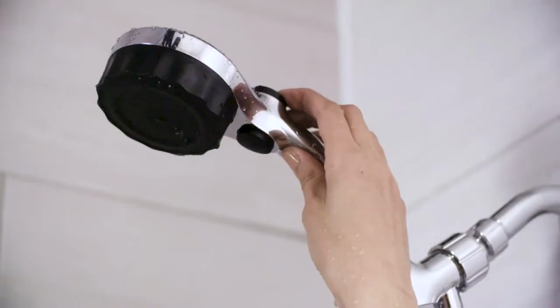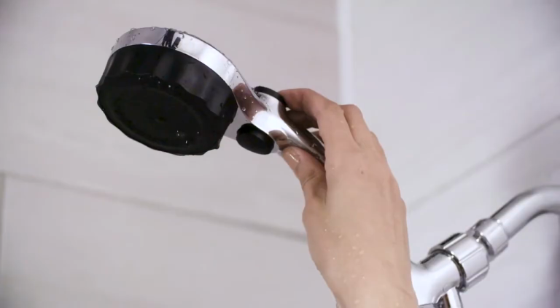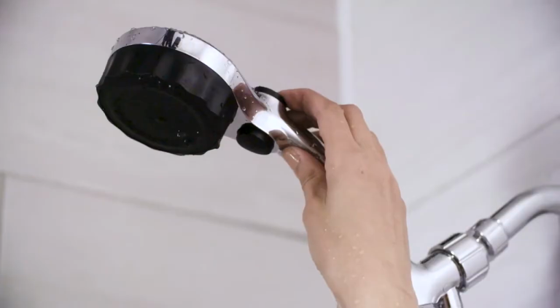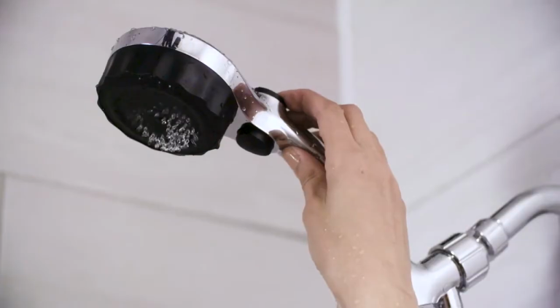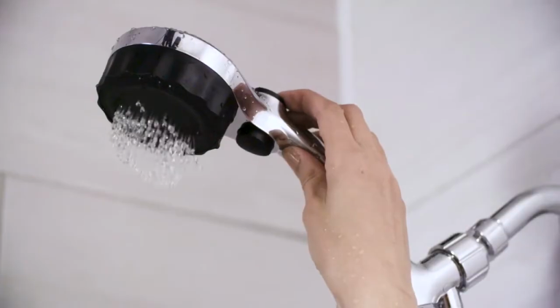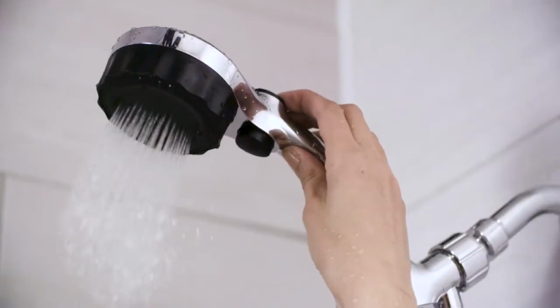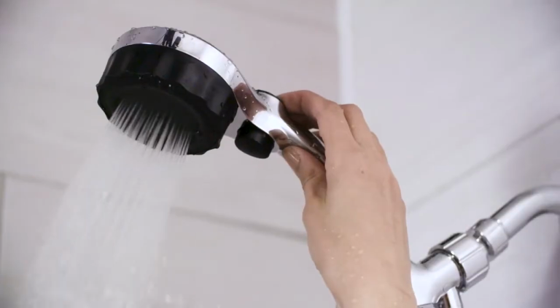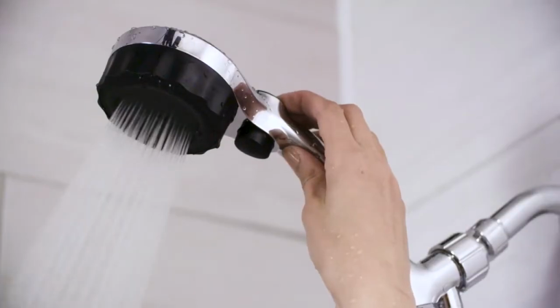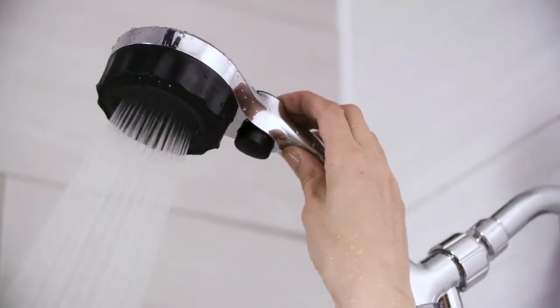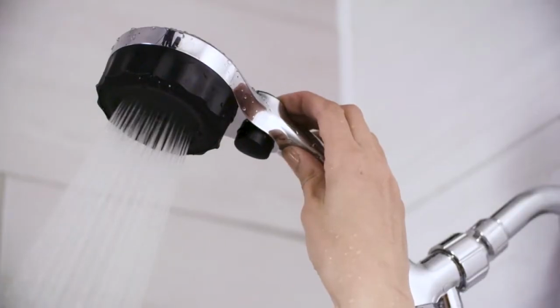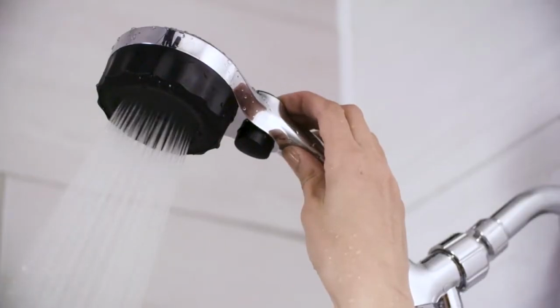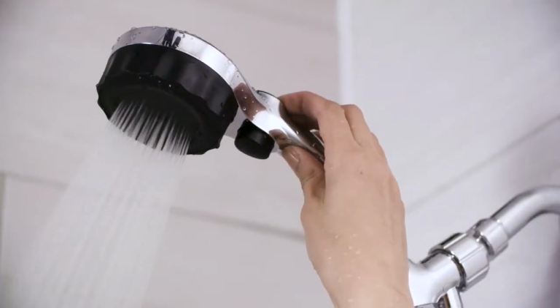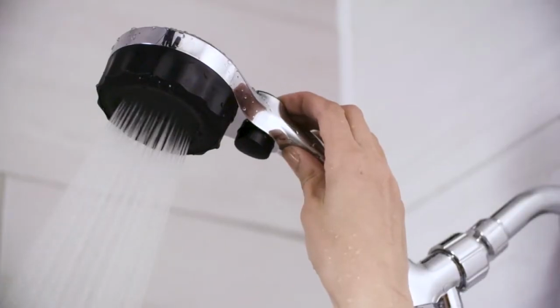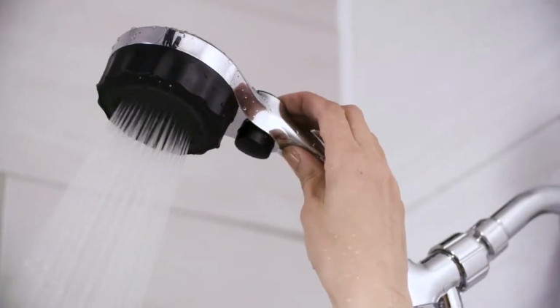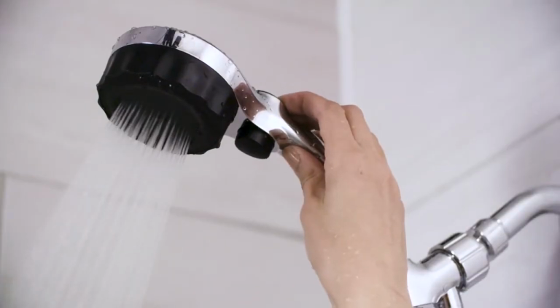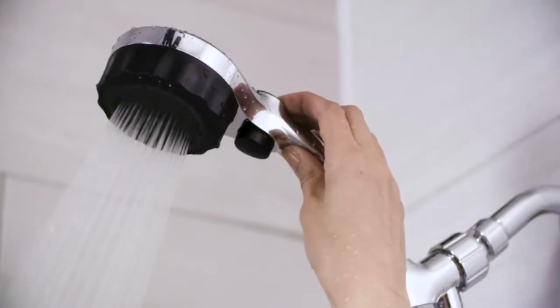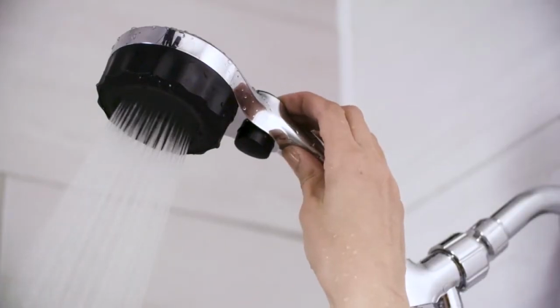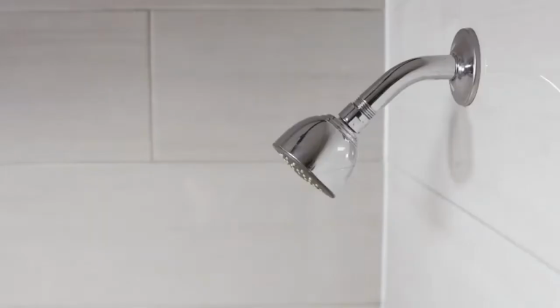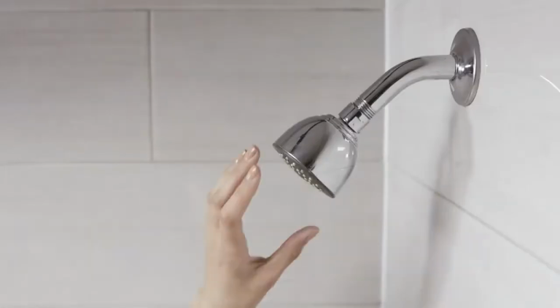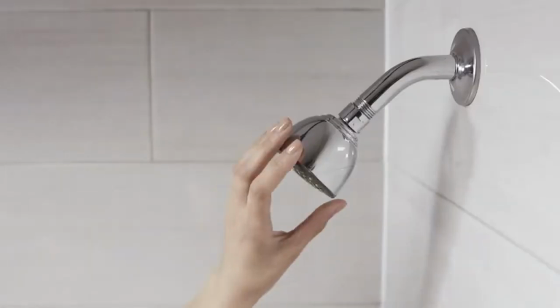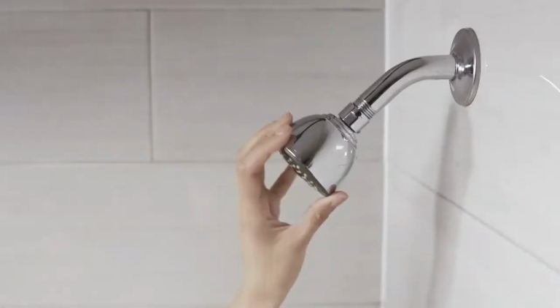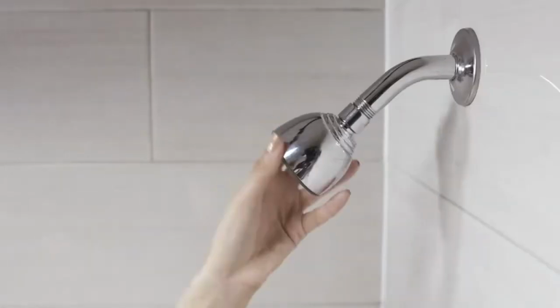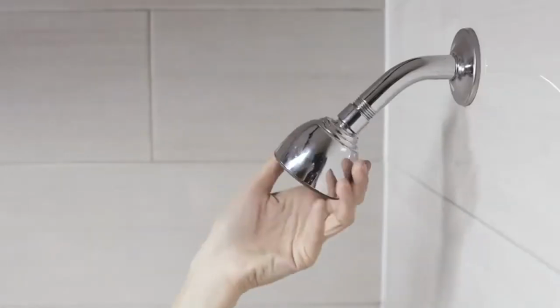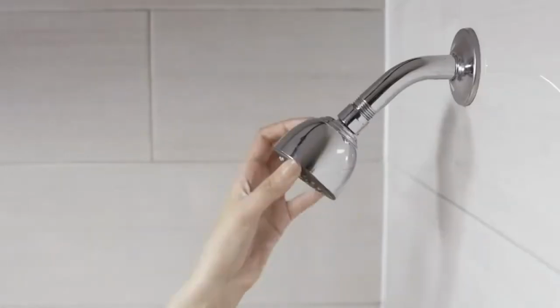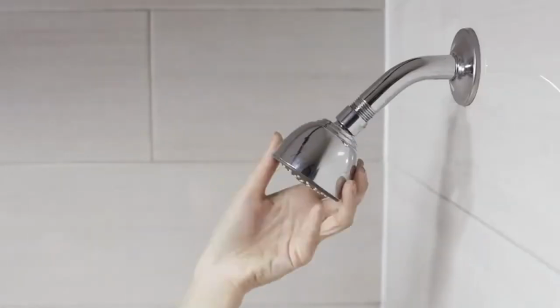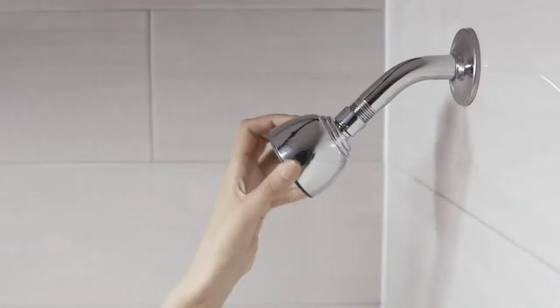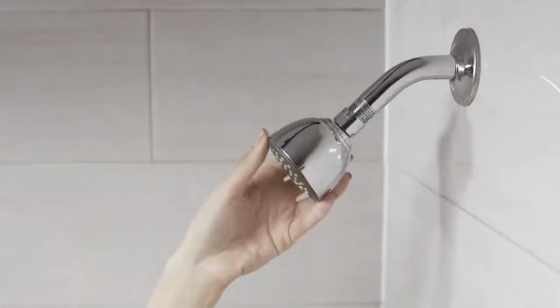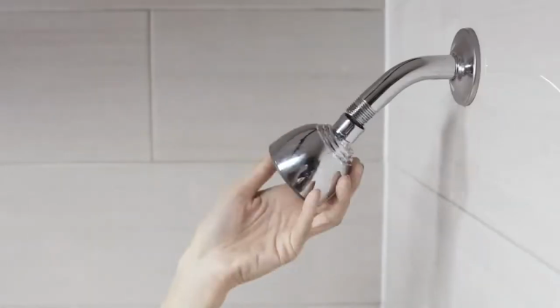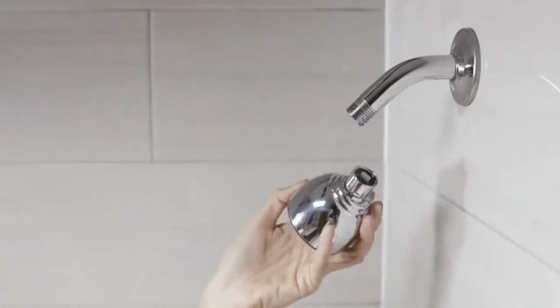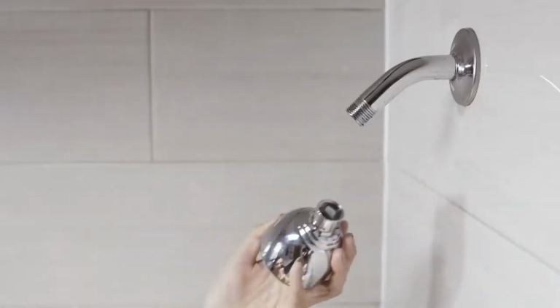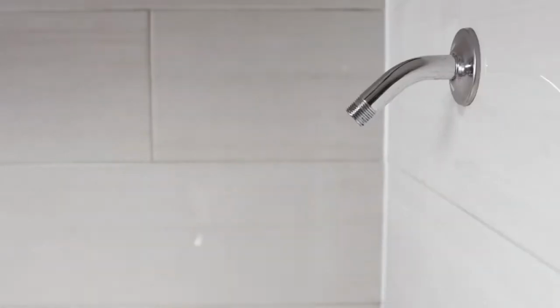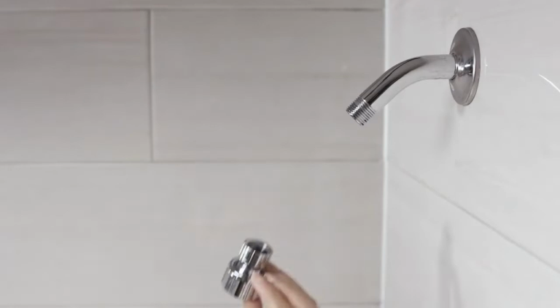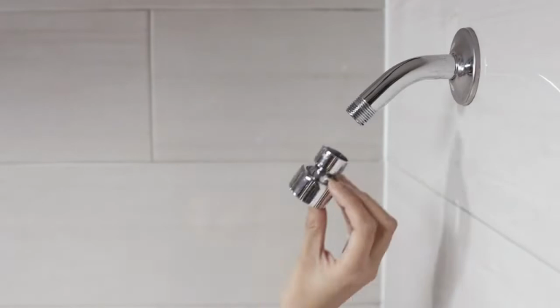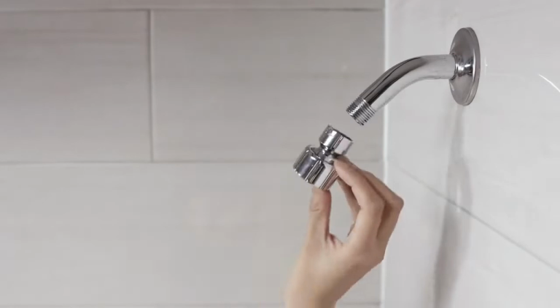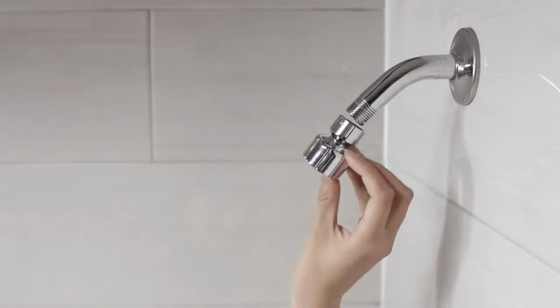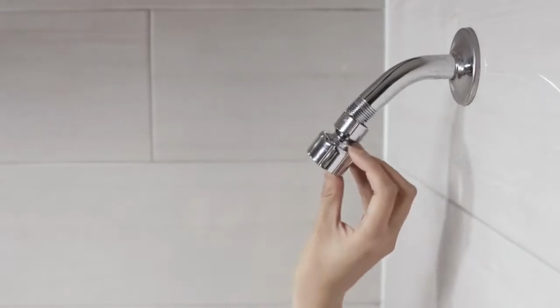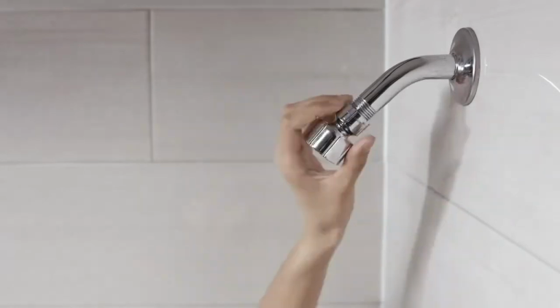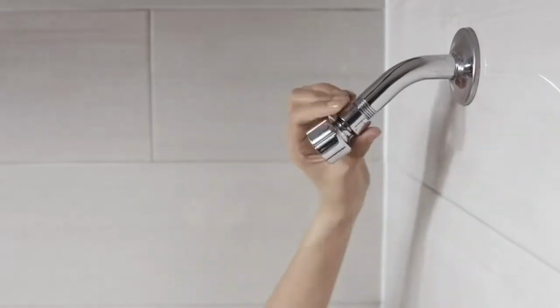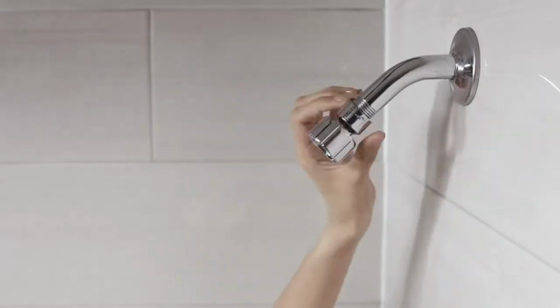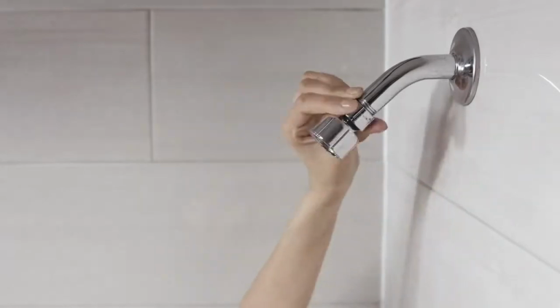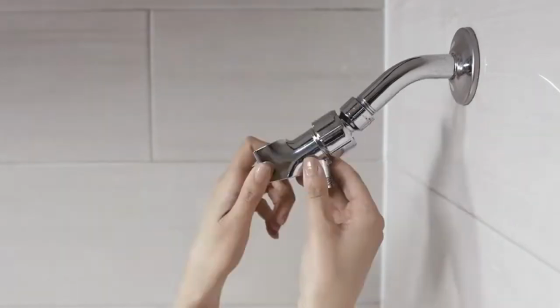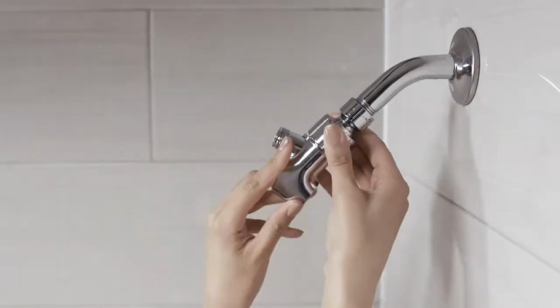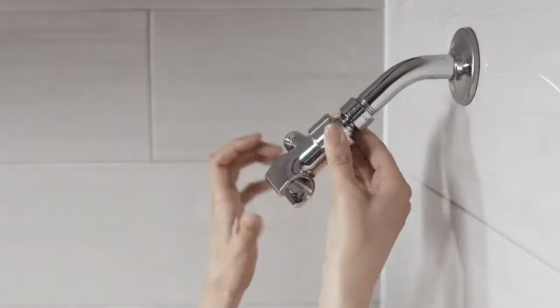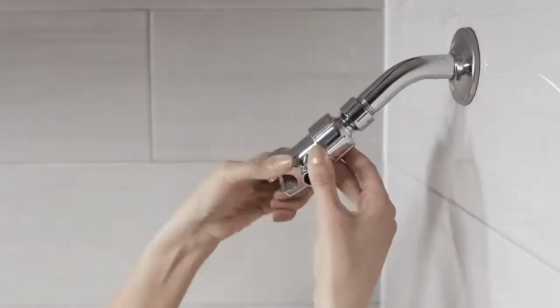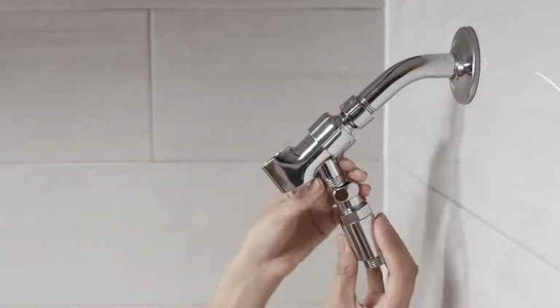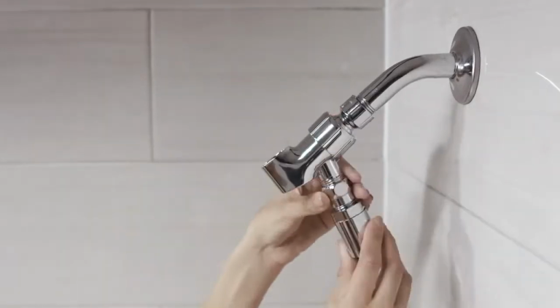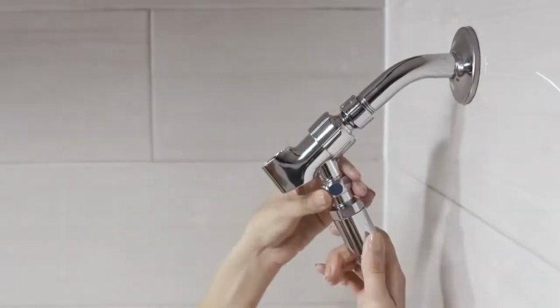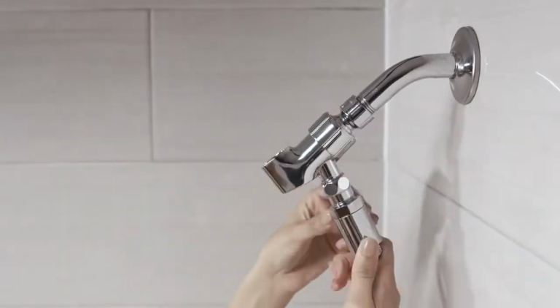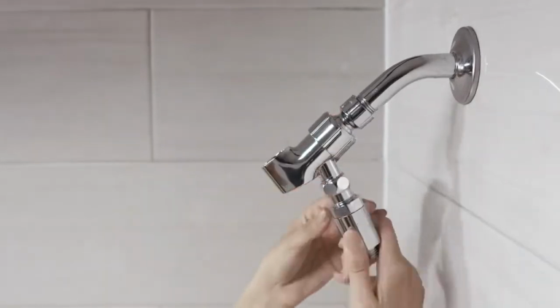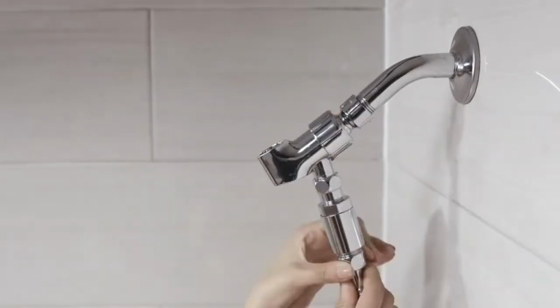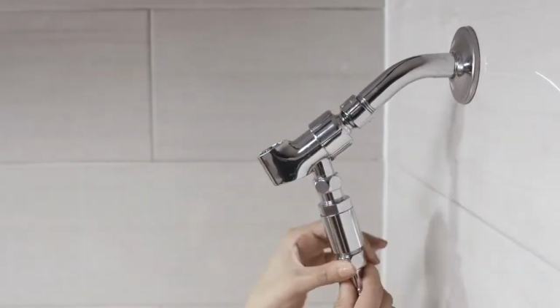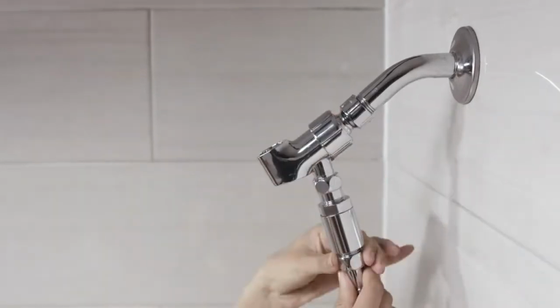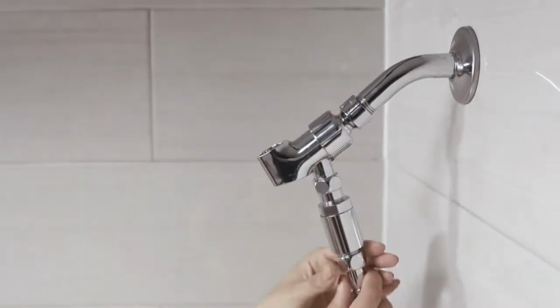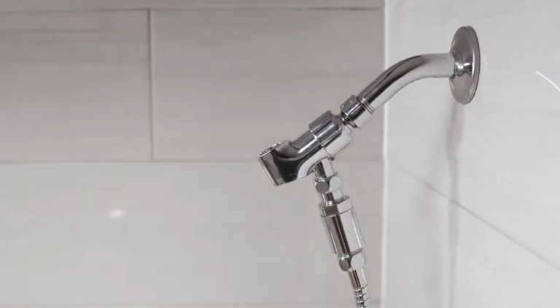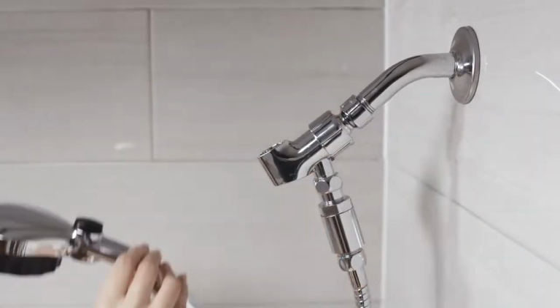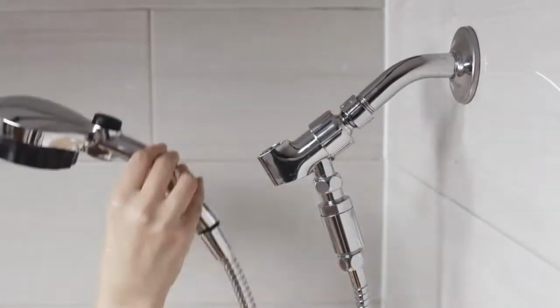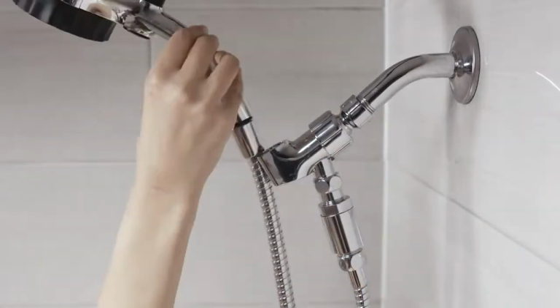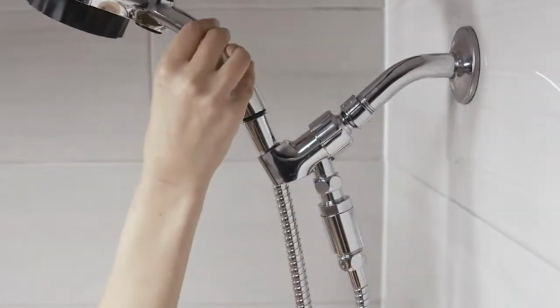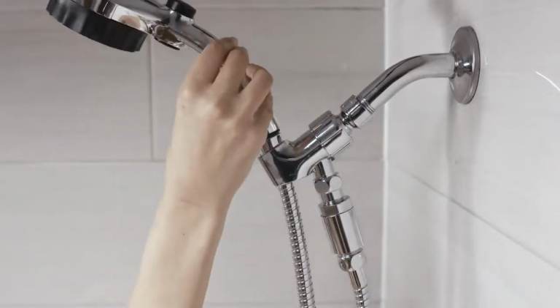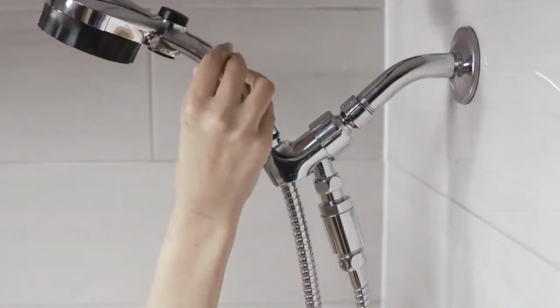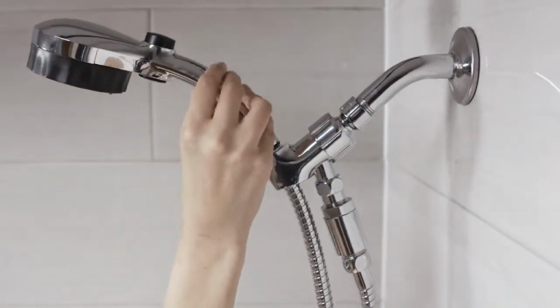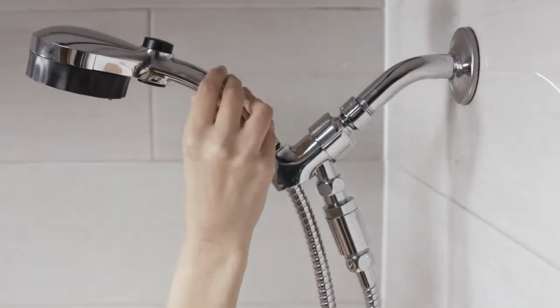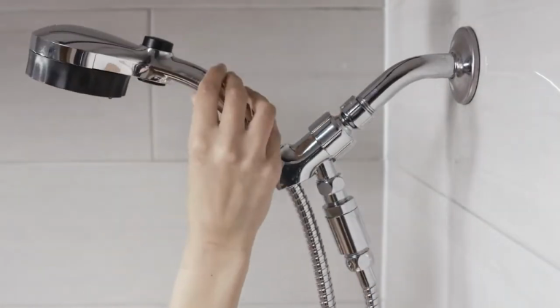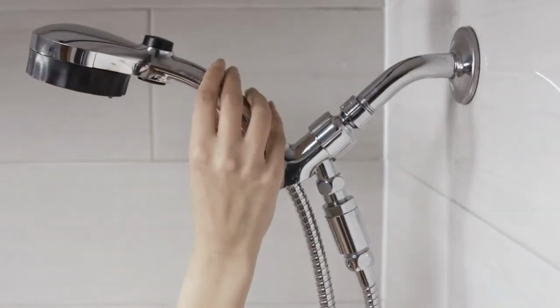Best of all, it's easy to set up. Simply unscrew your old showerhead and screw in Misei. No plumbers required.